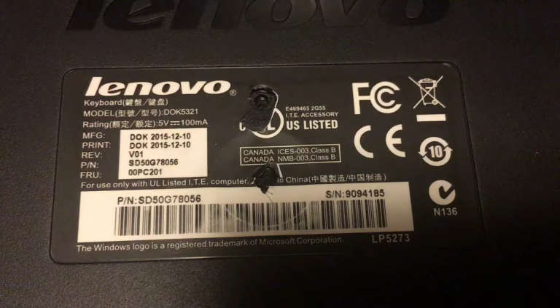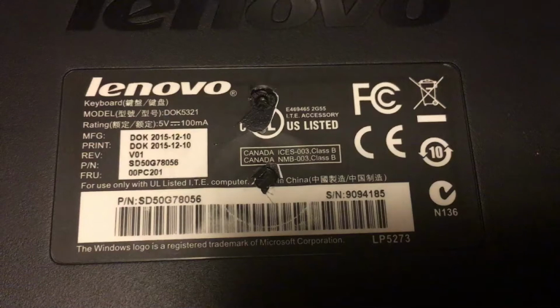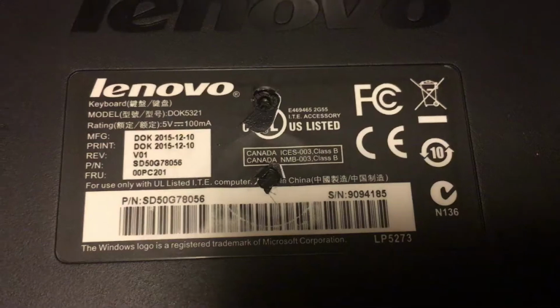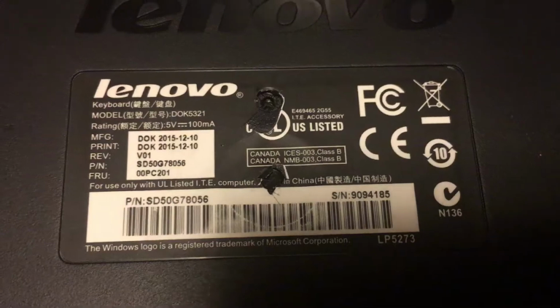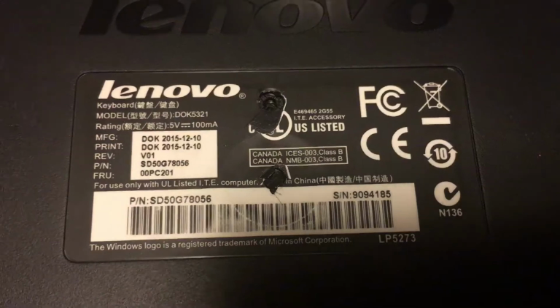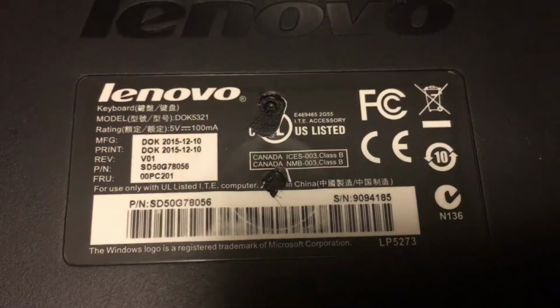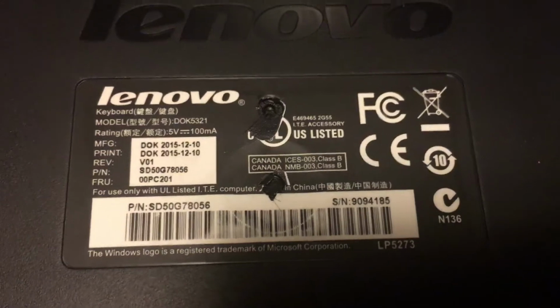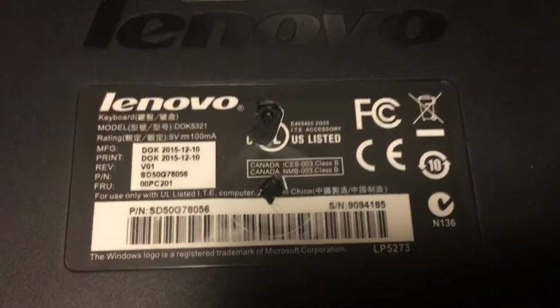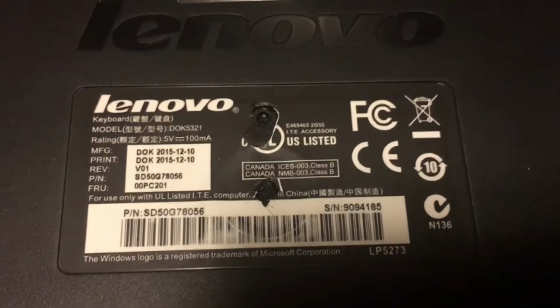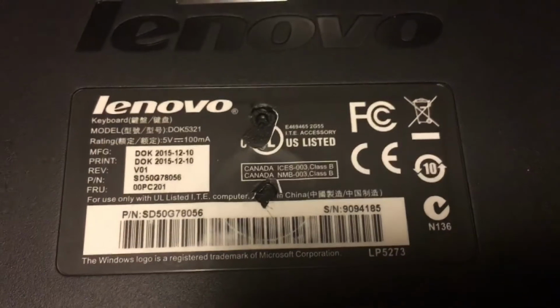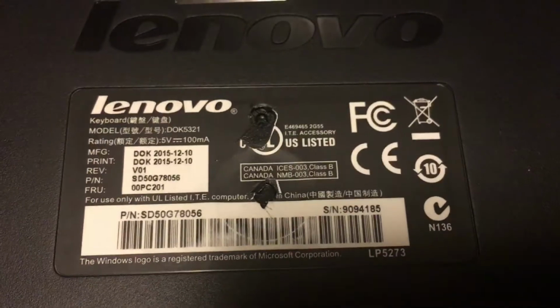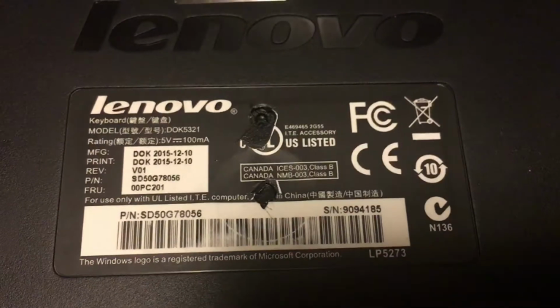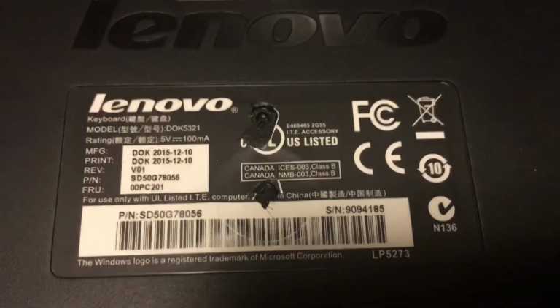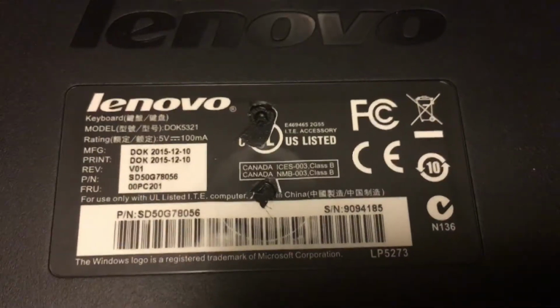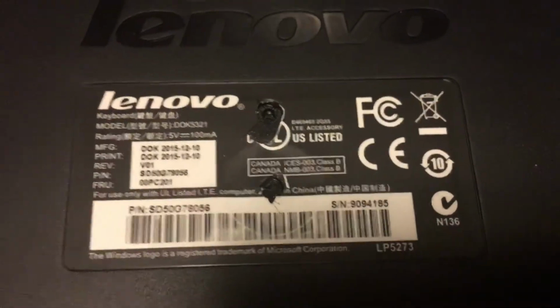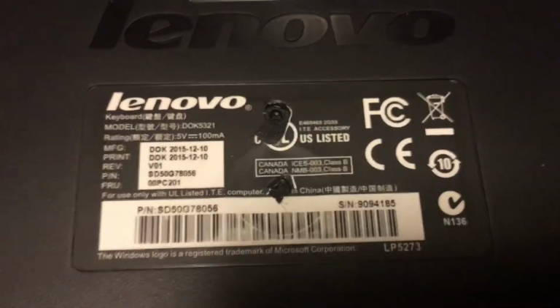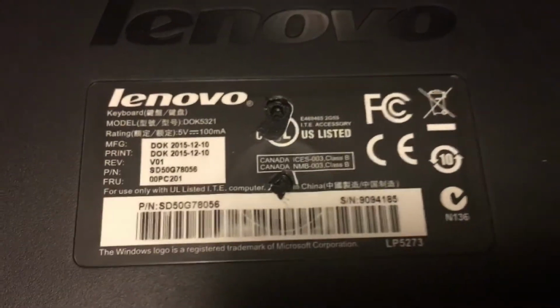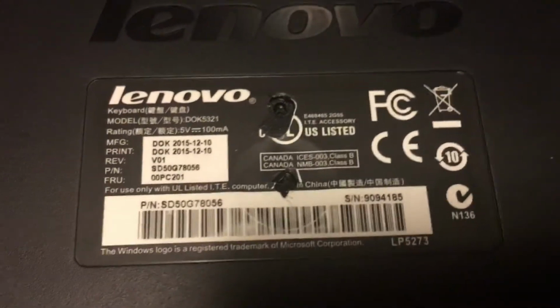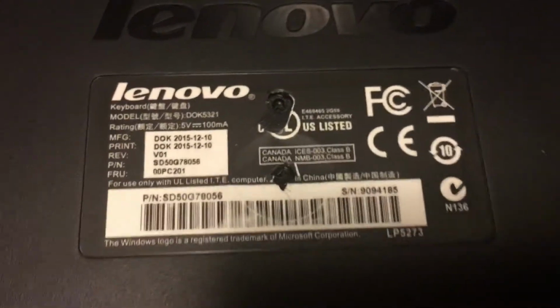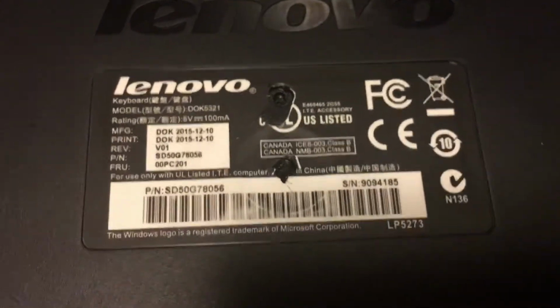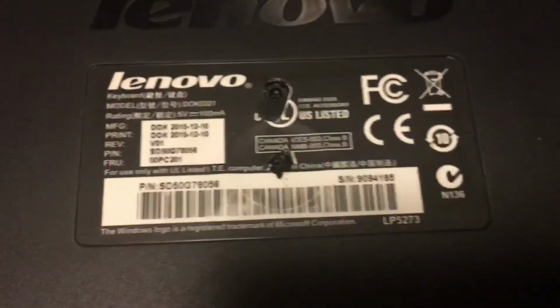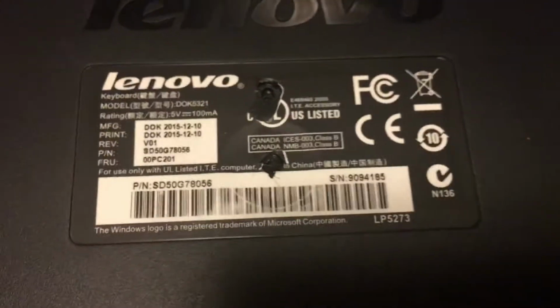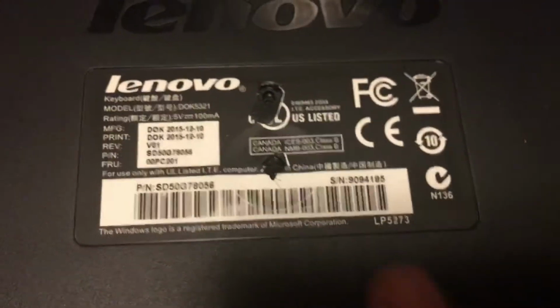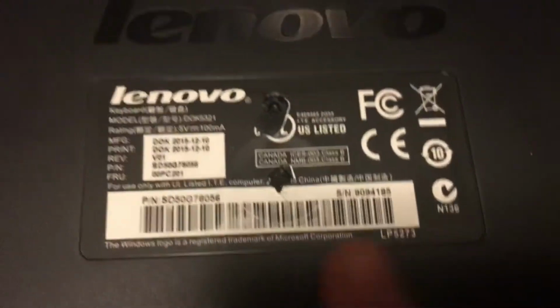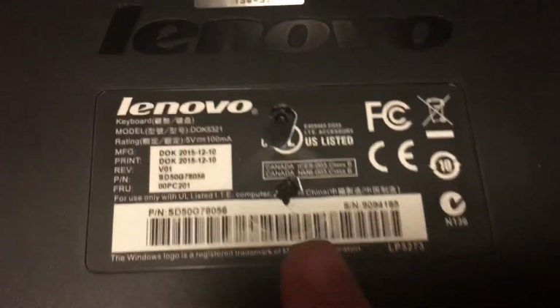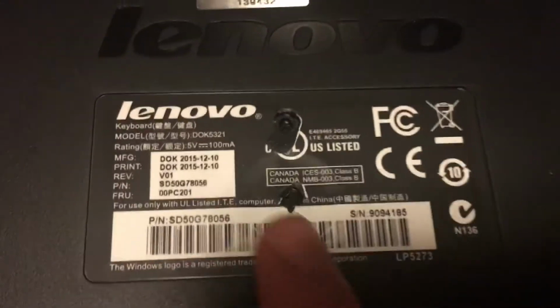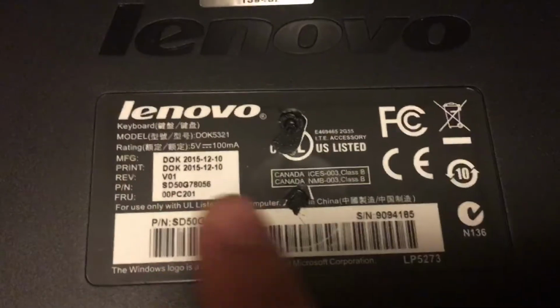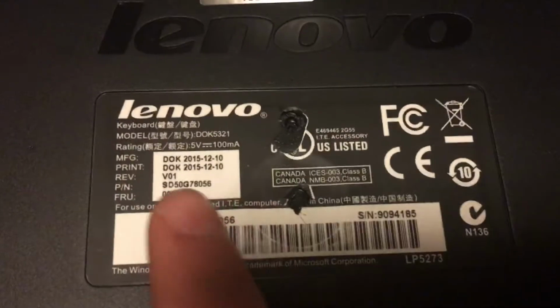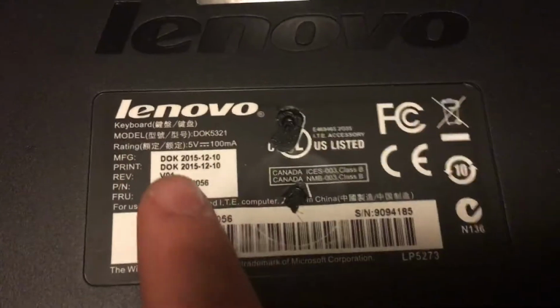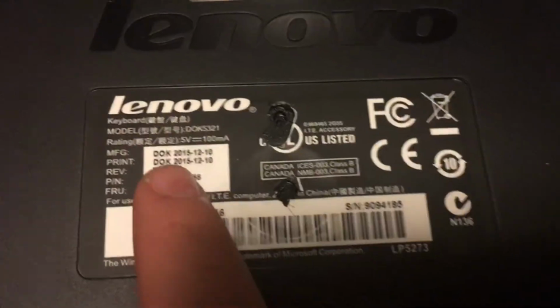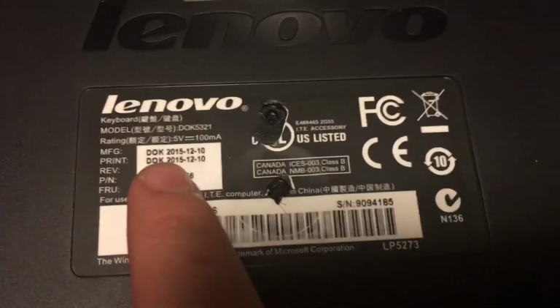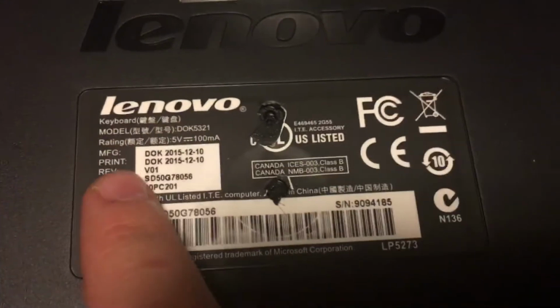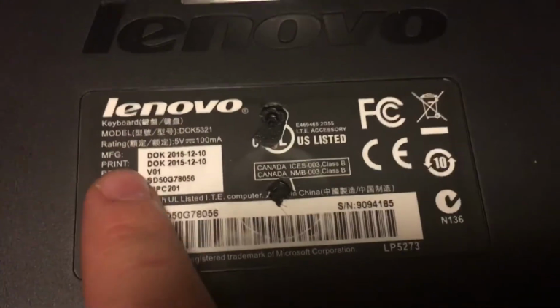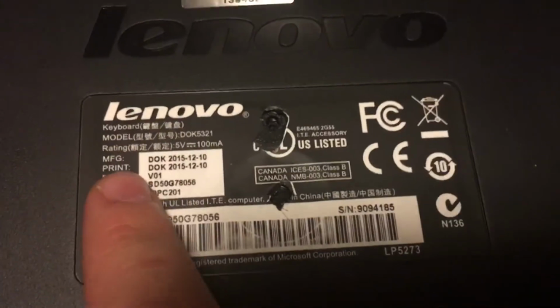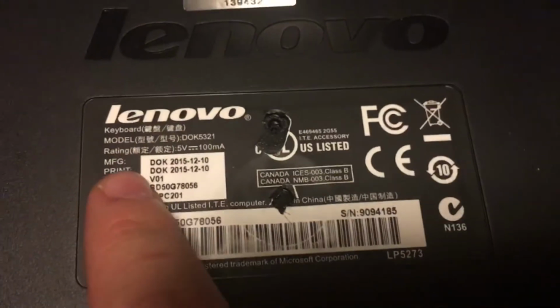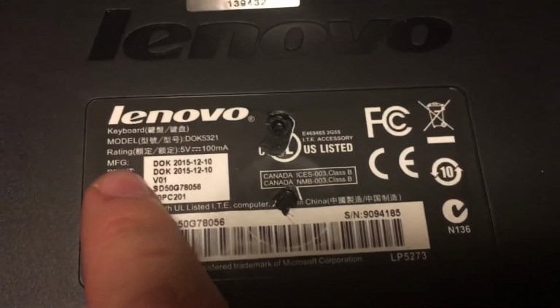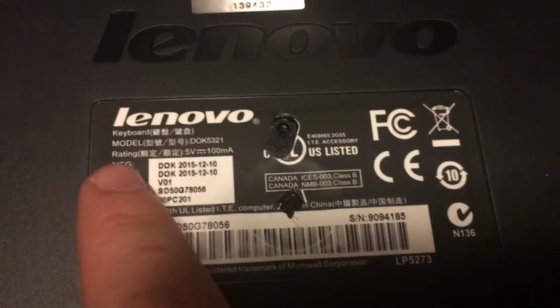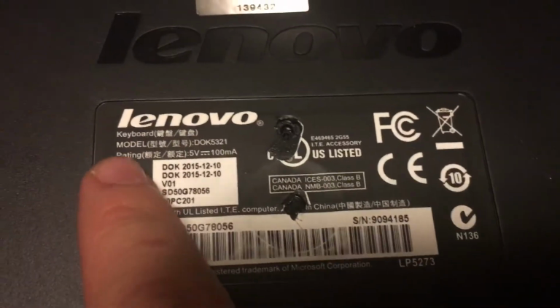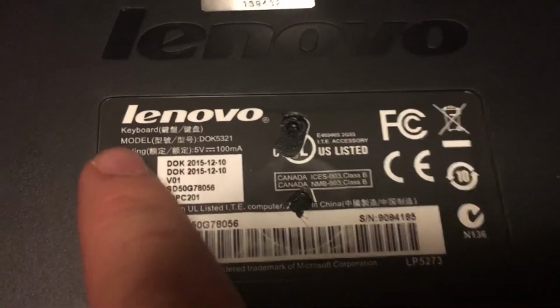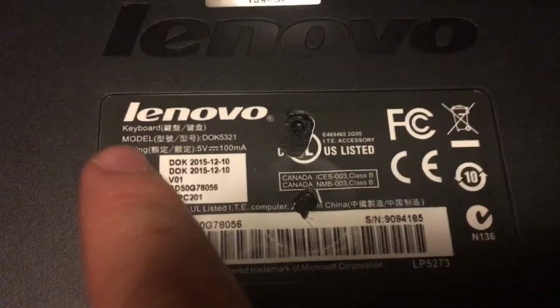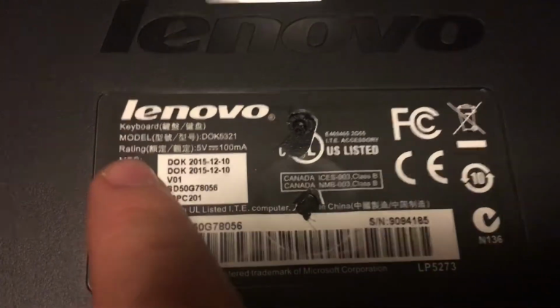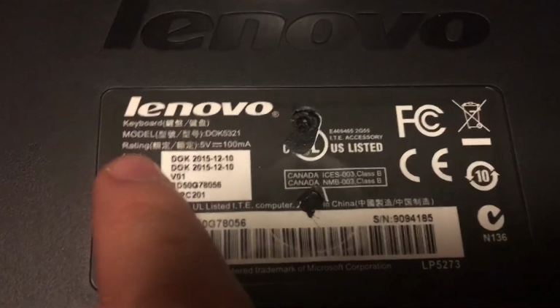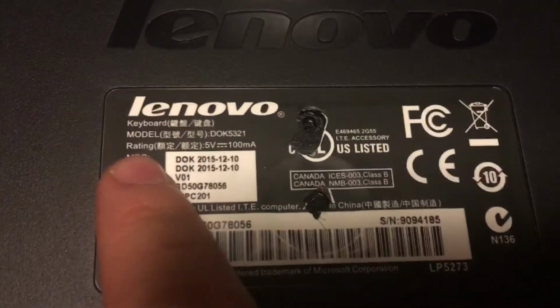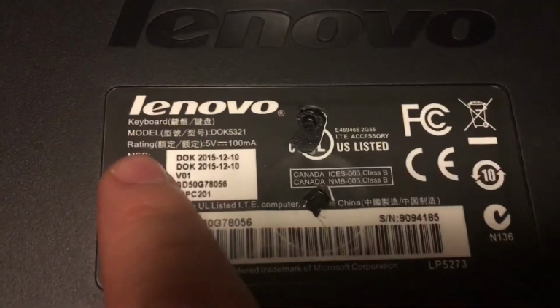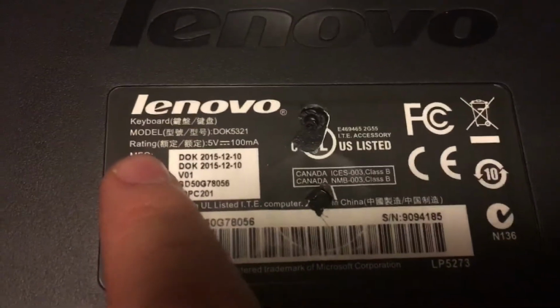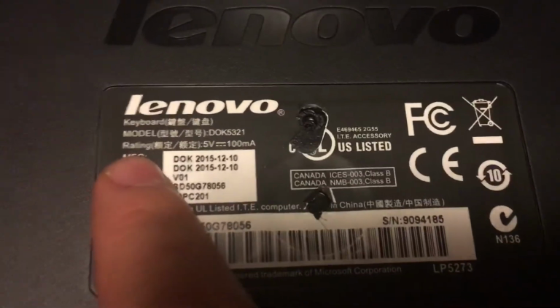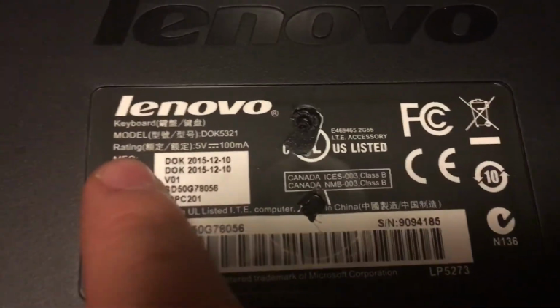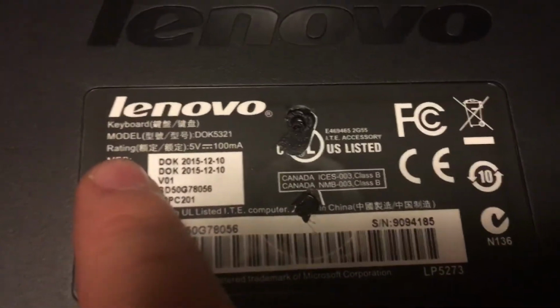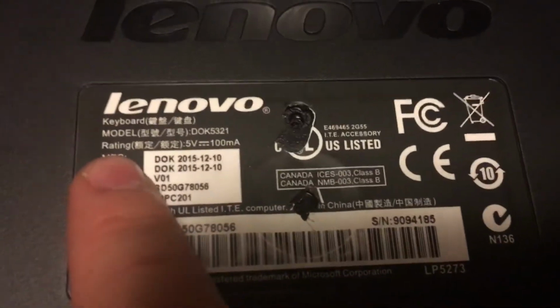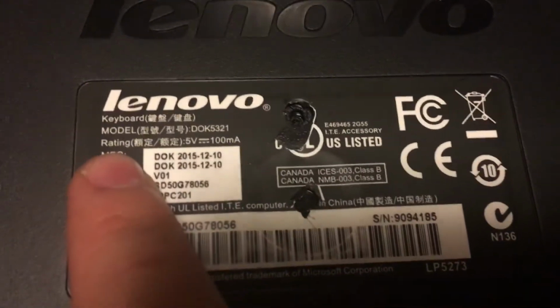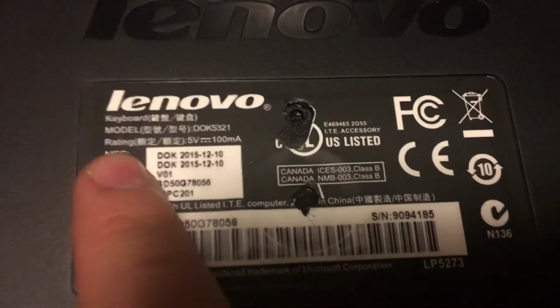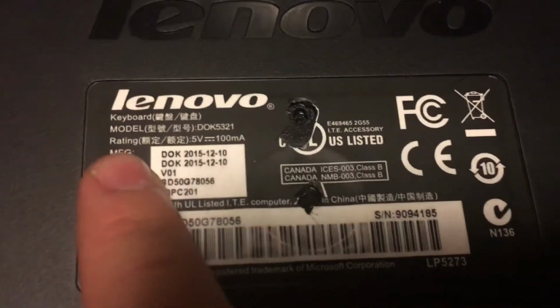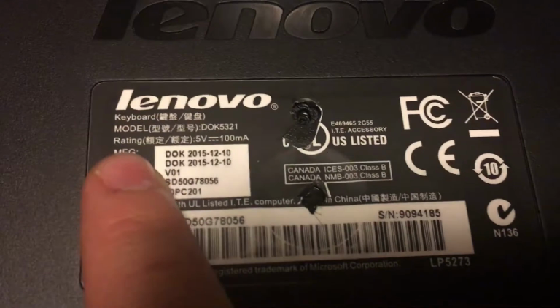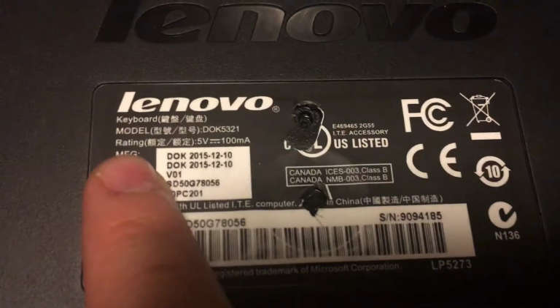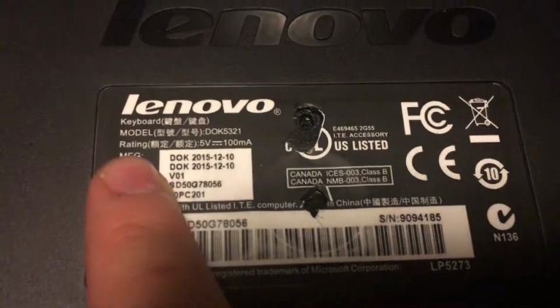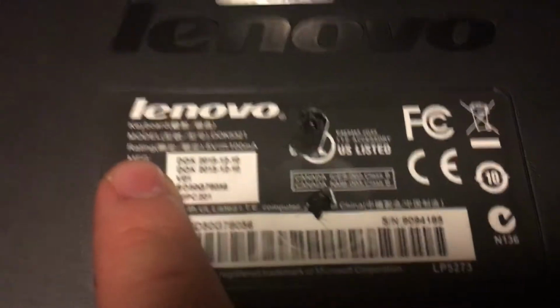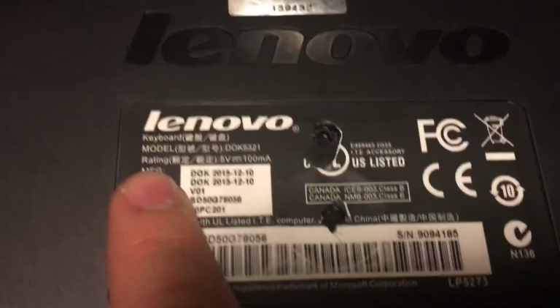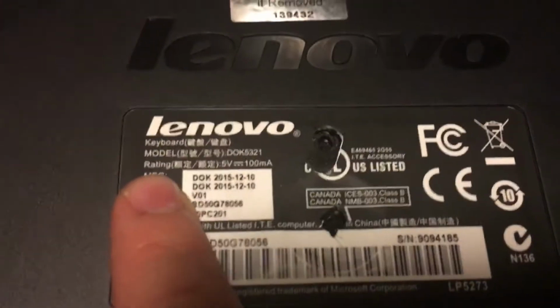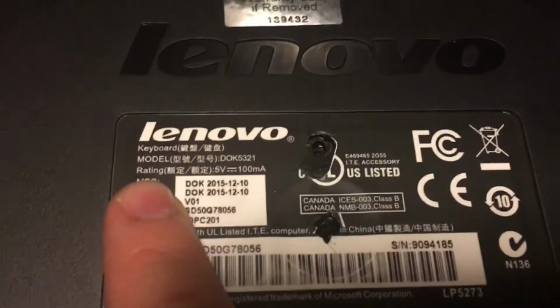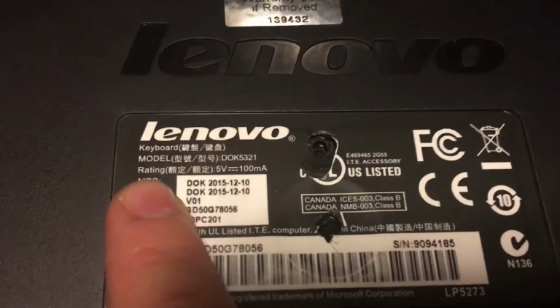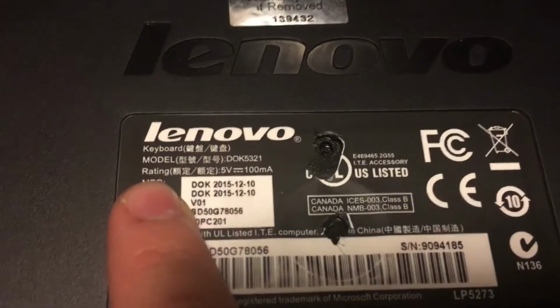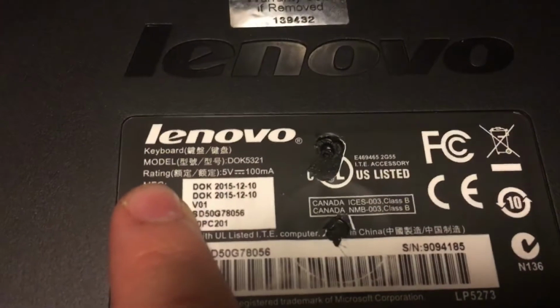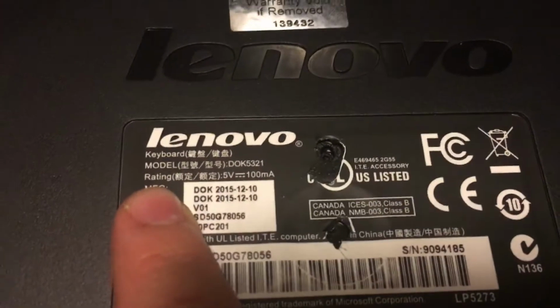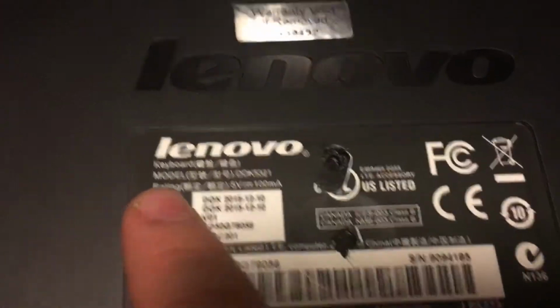Hey guys, it's Smith. Really quick video on how to disassemble the Lenovo keyboard model DOK5321.